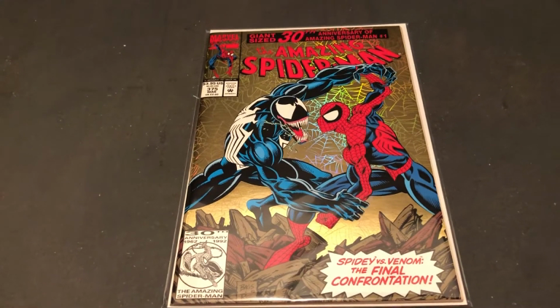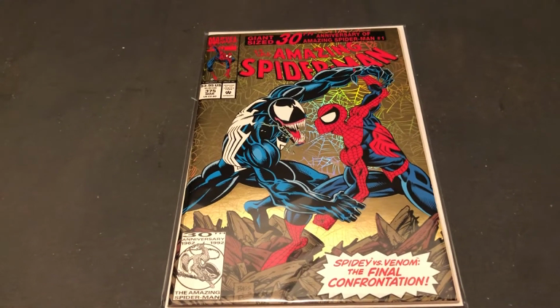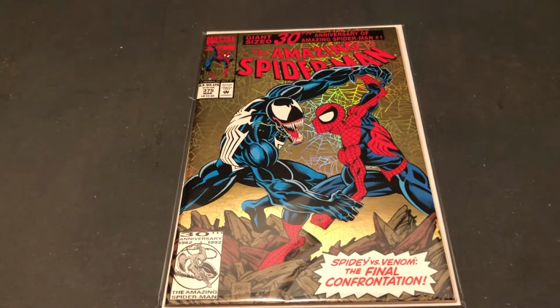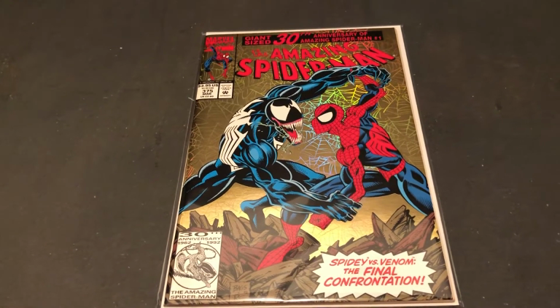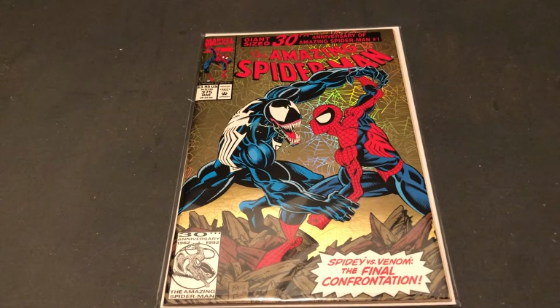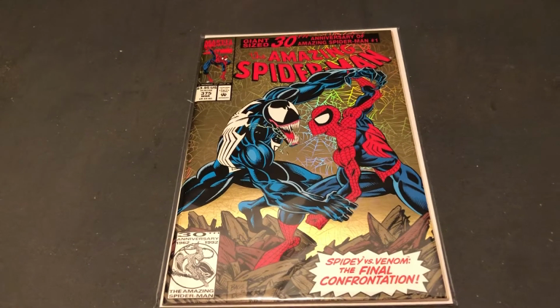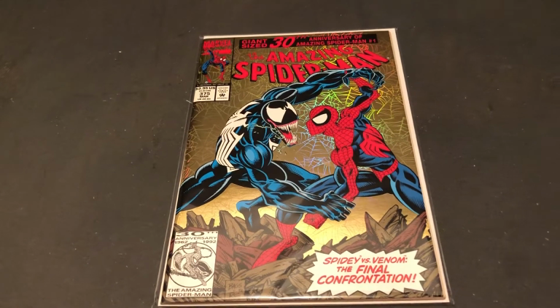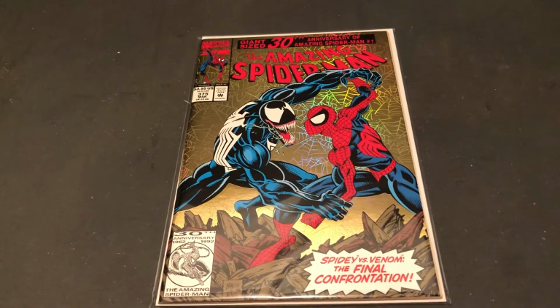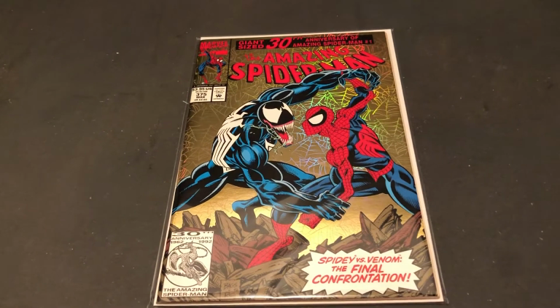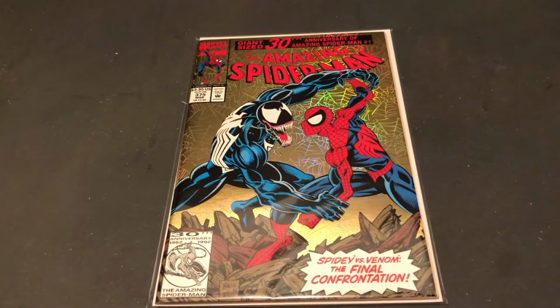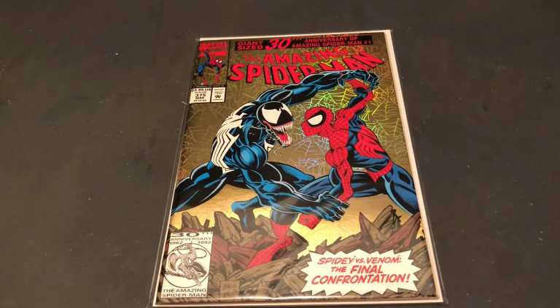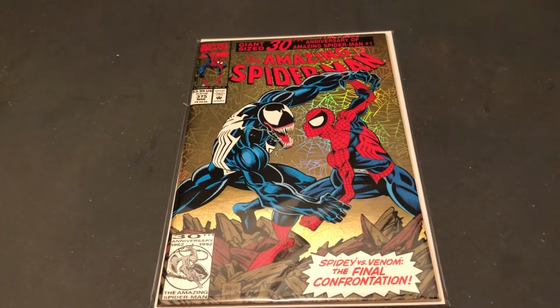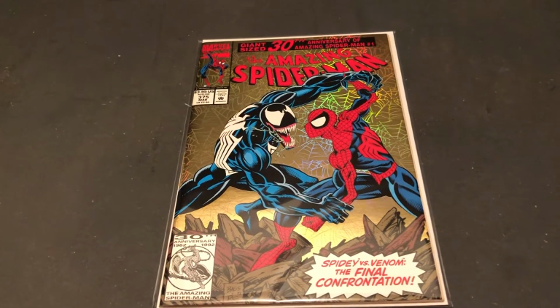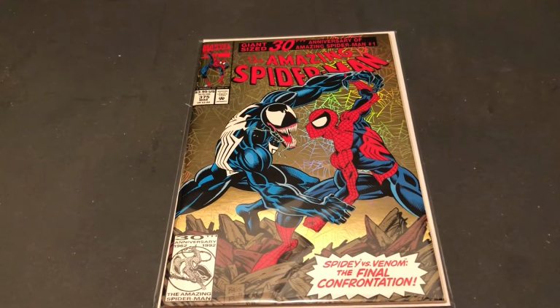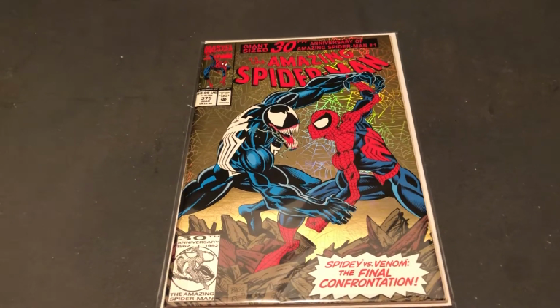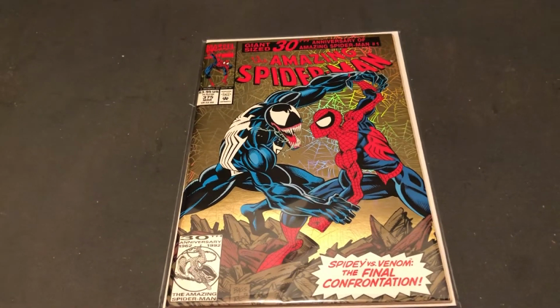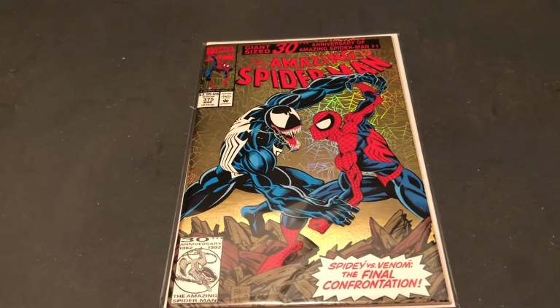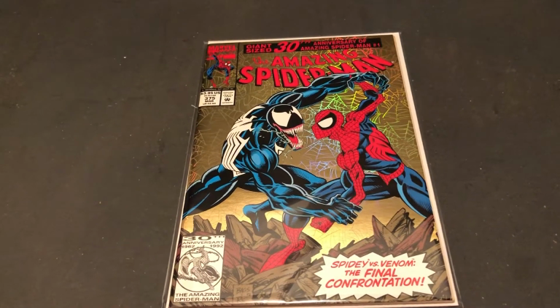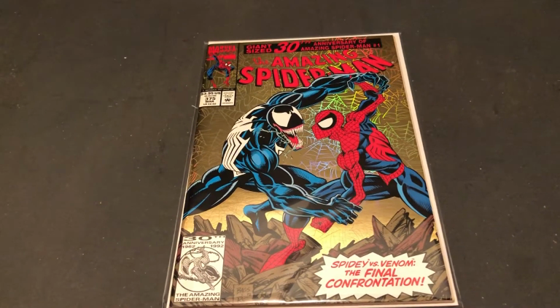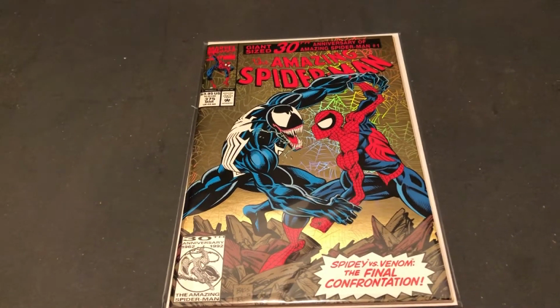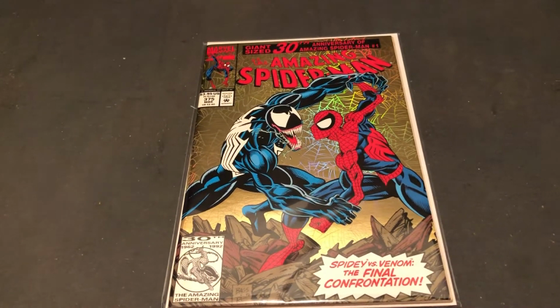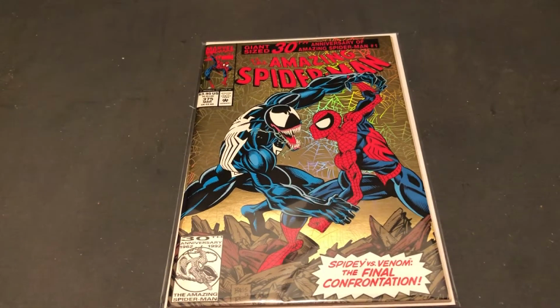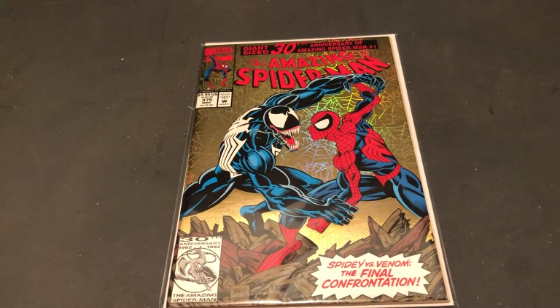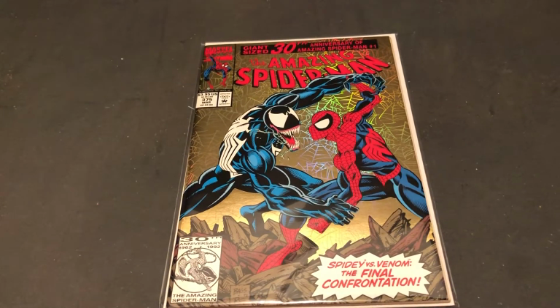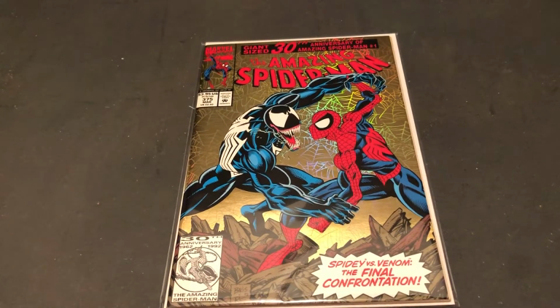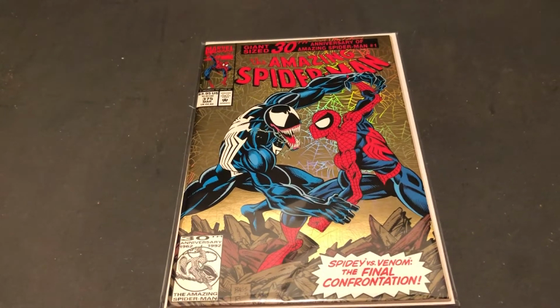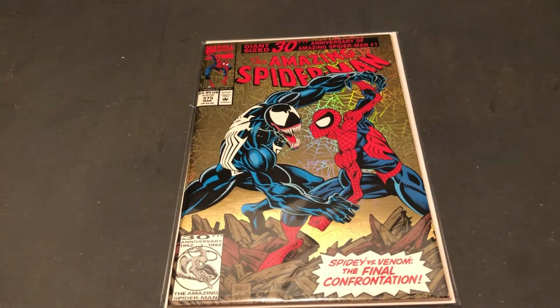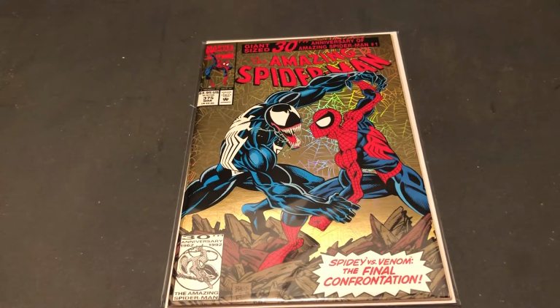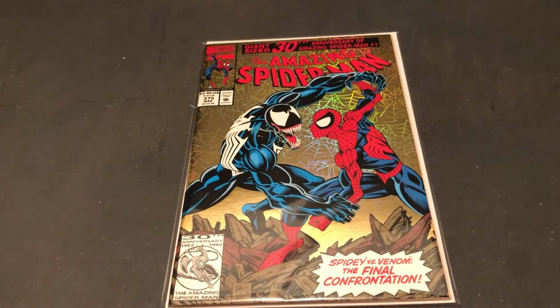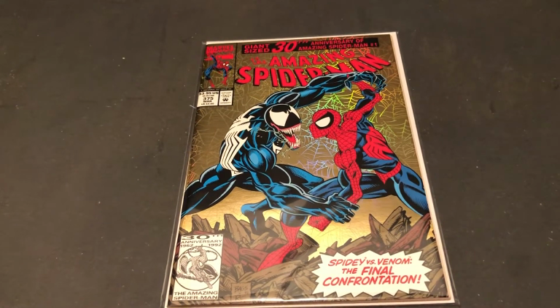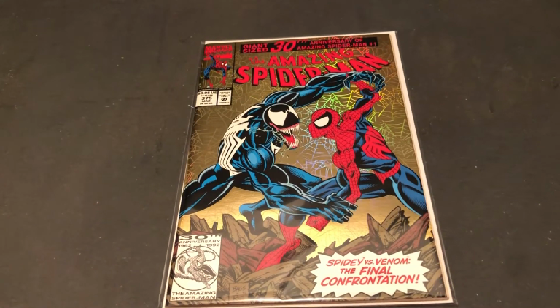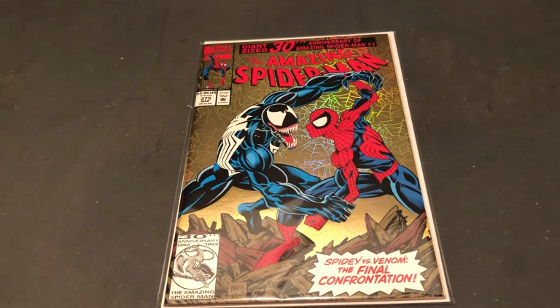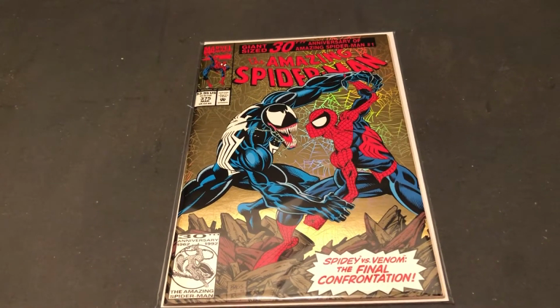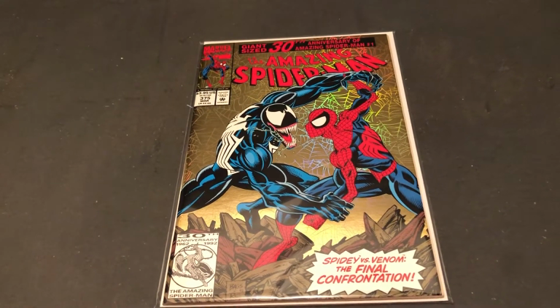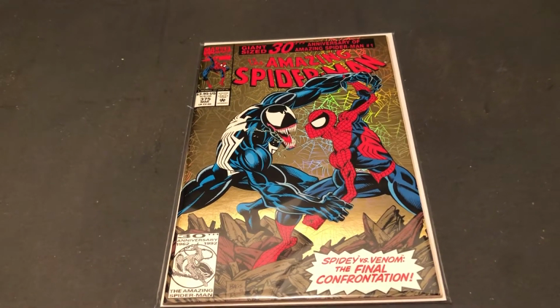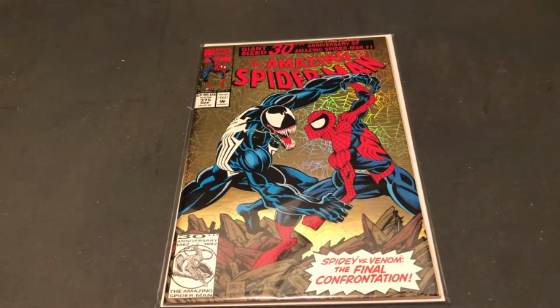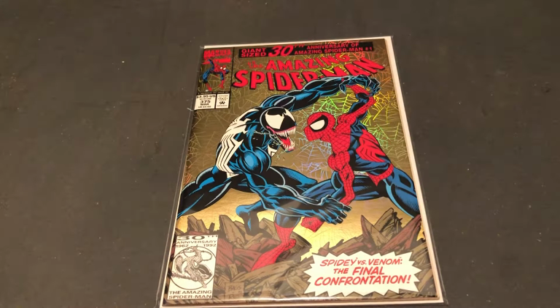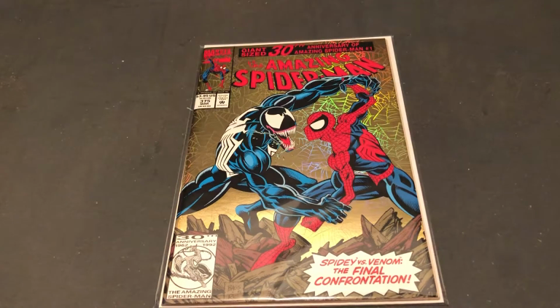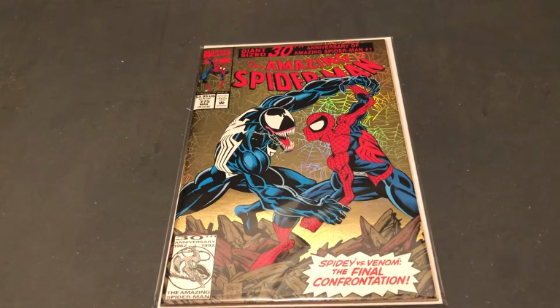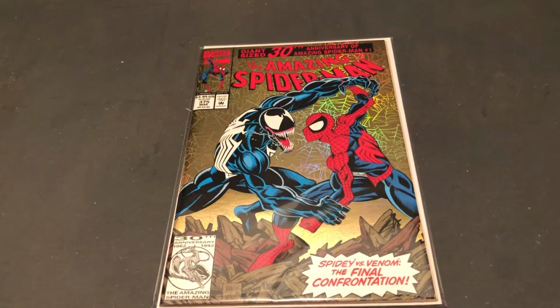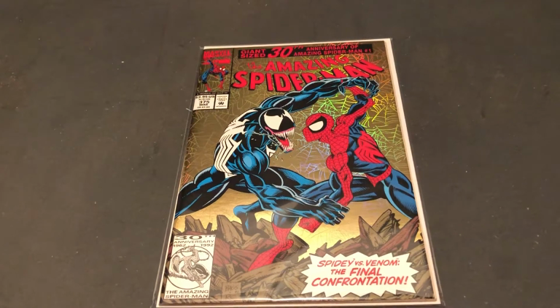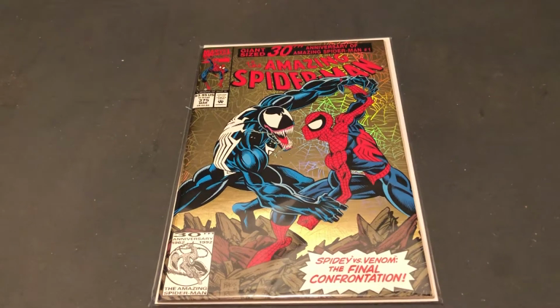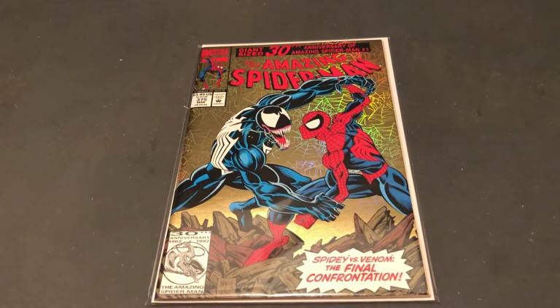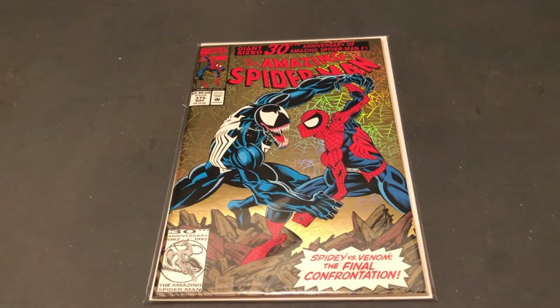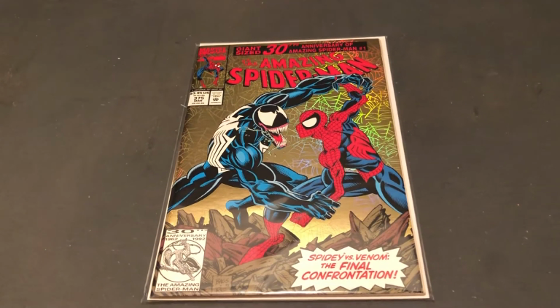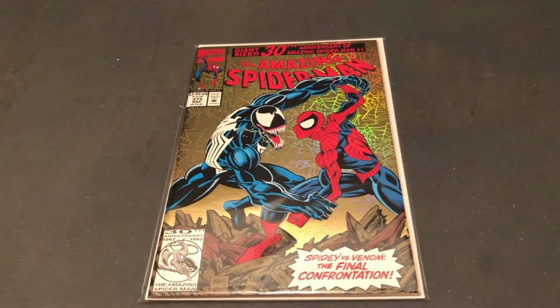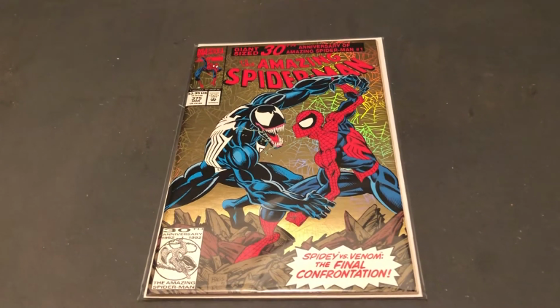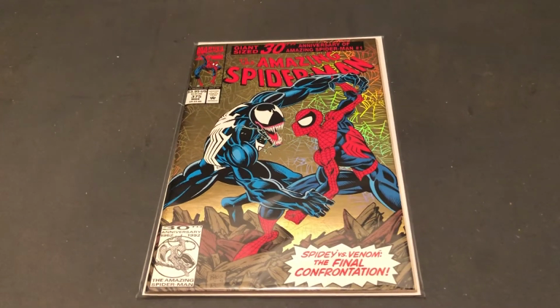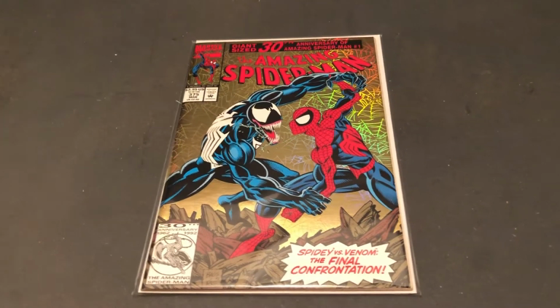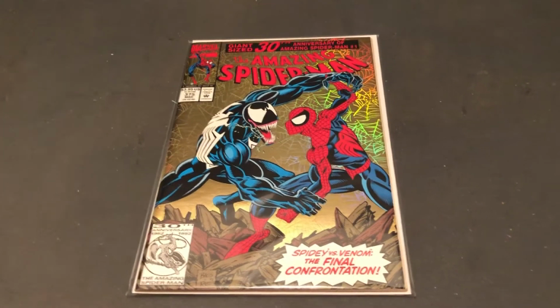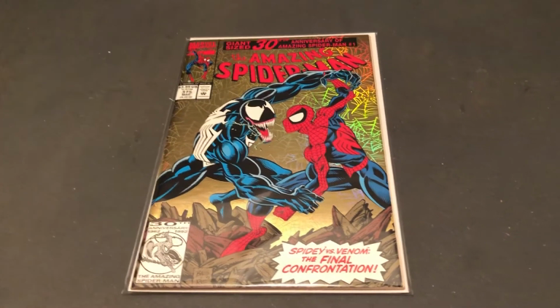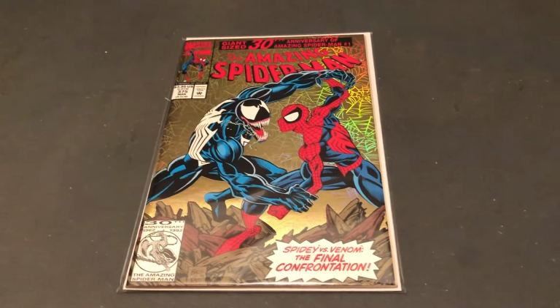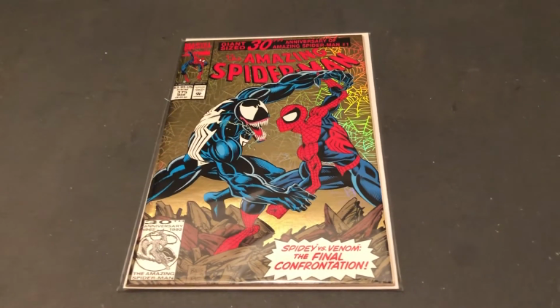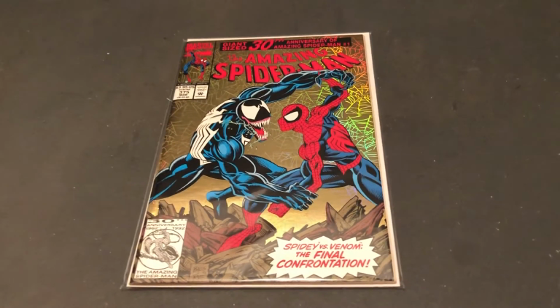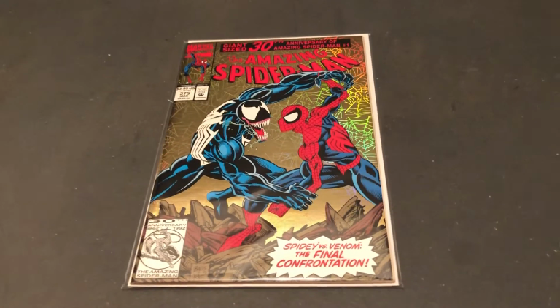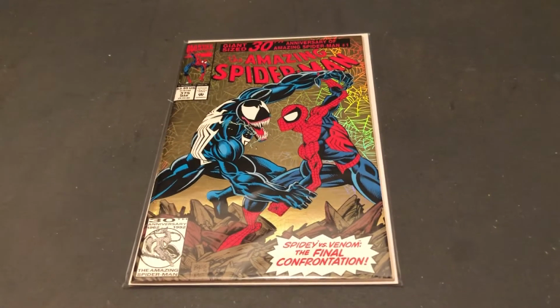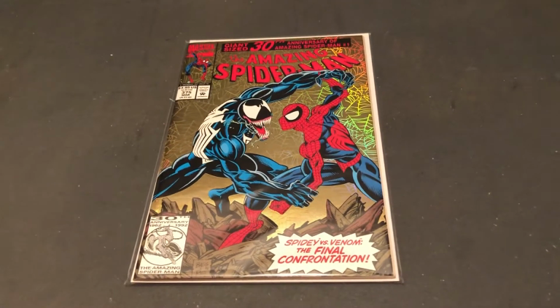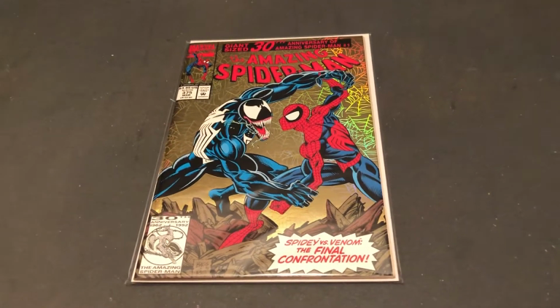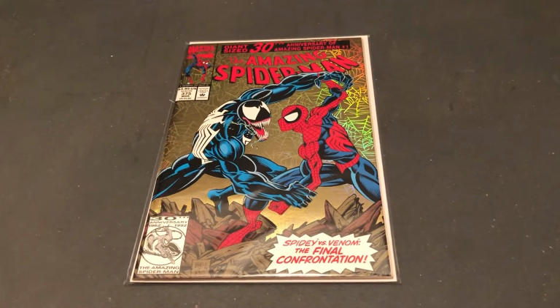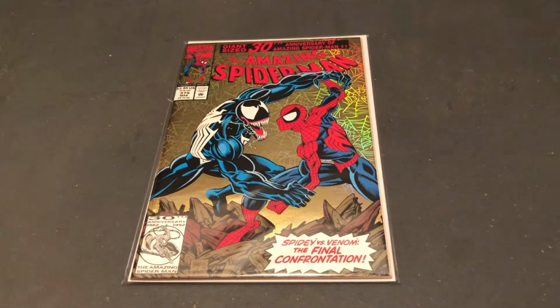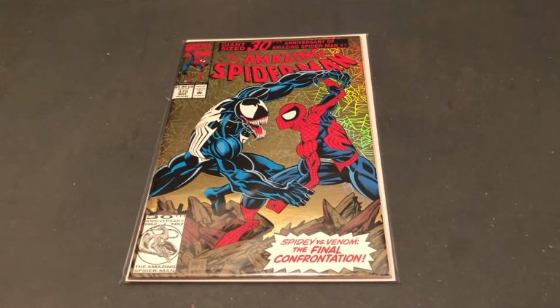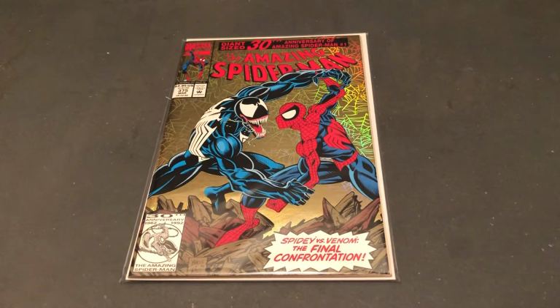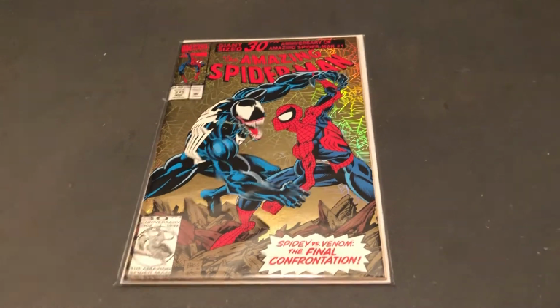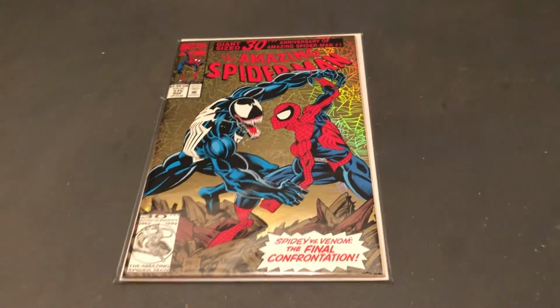So that's a look at another classic Spider-Man cover from the 90s. Until next time, more Marvel Character Talk. Thanks for watching.